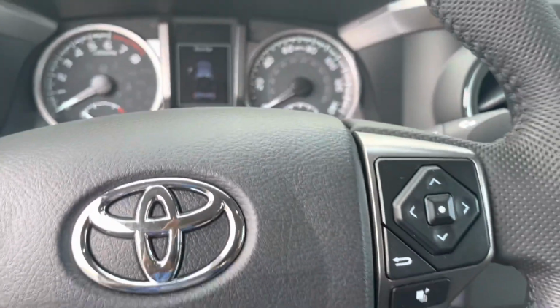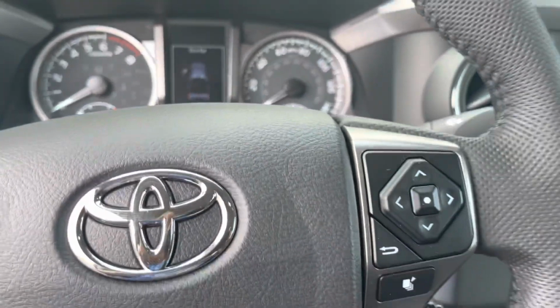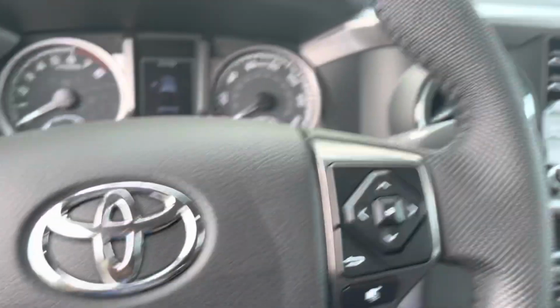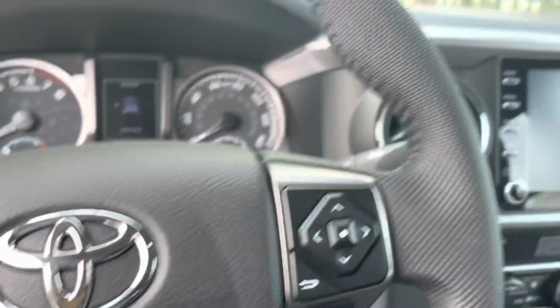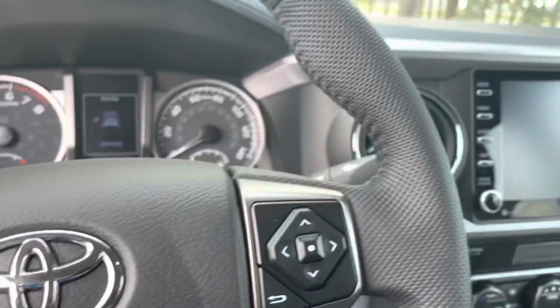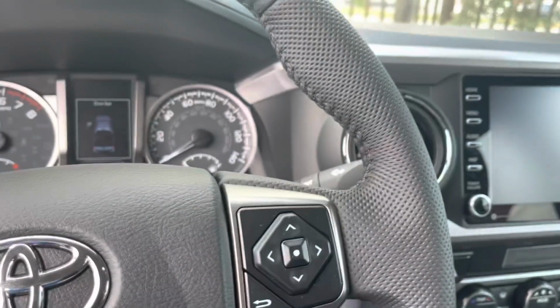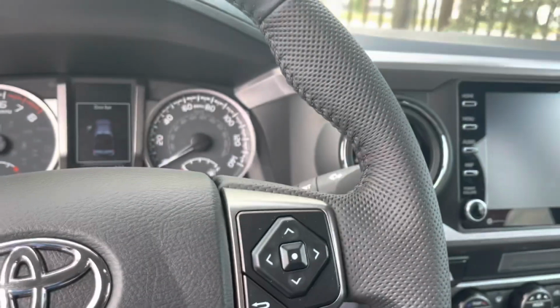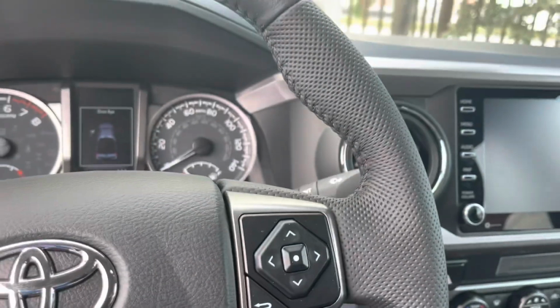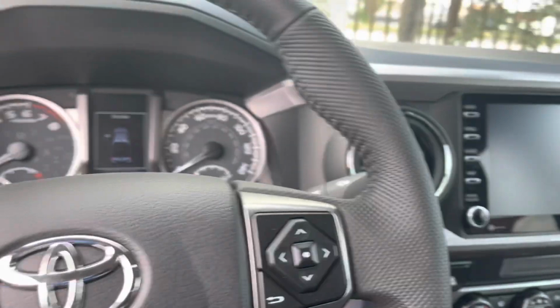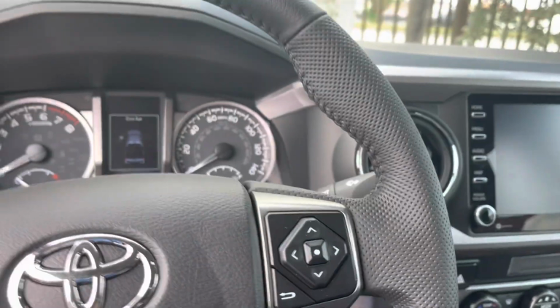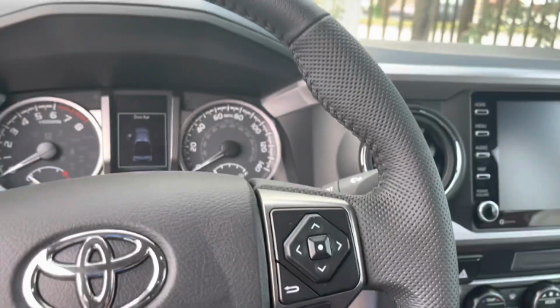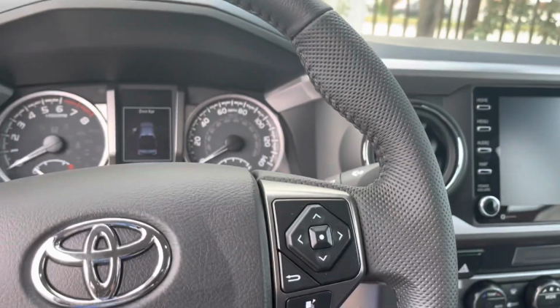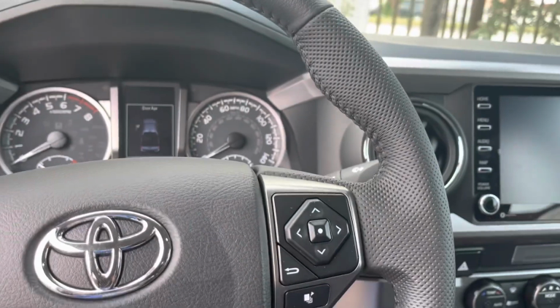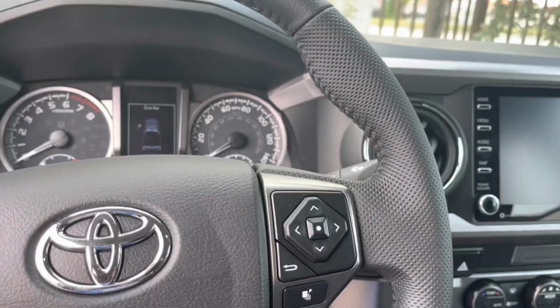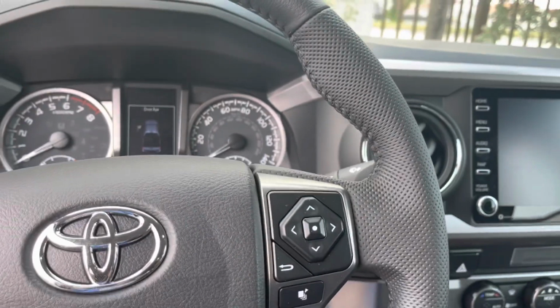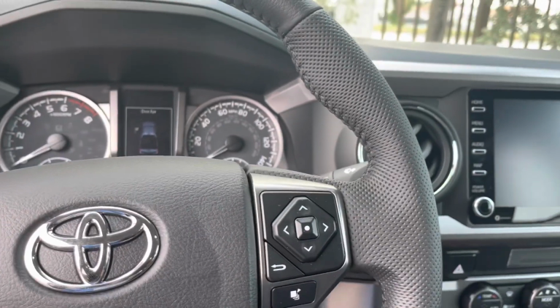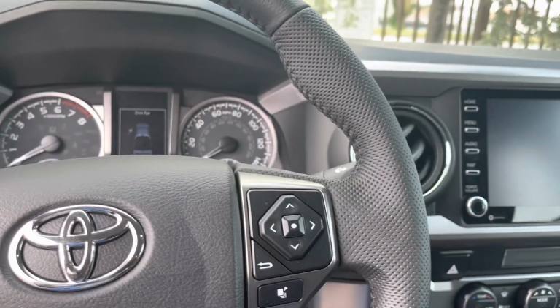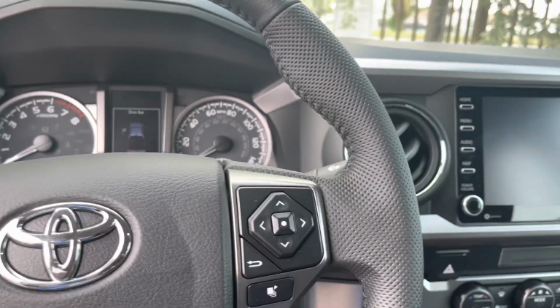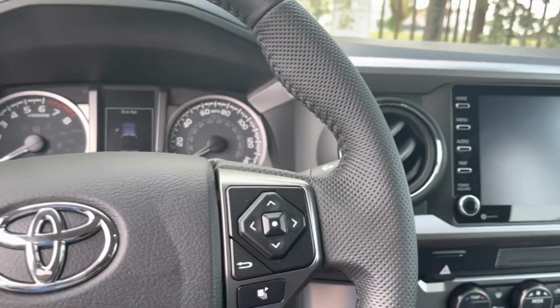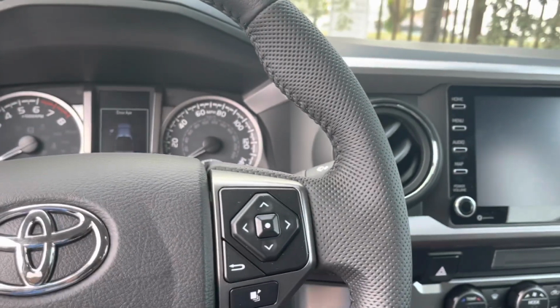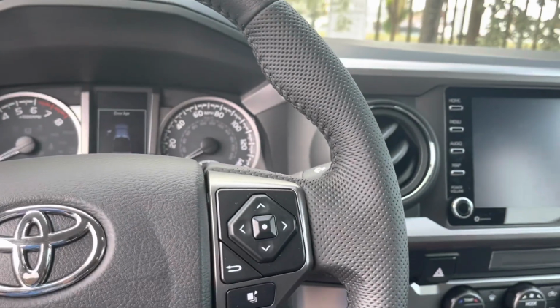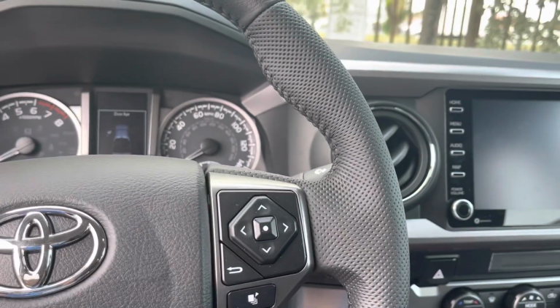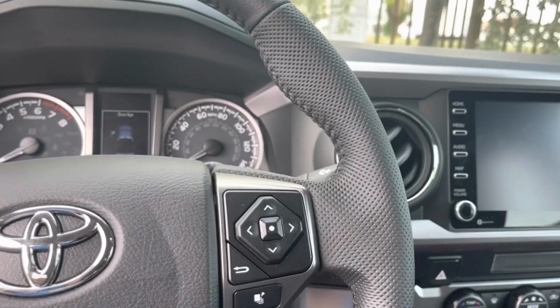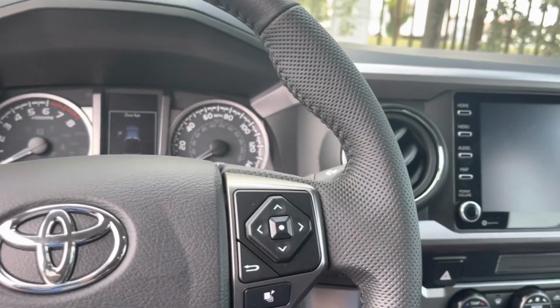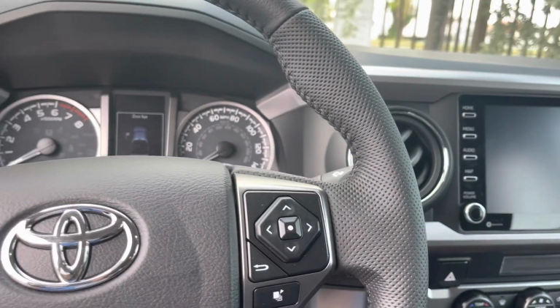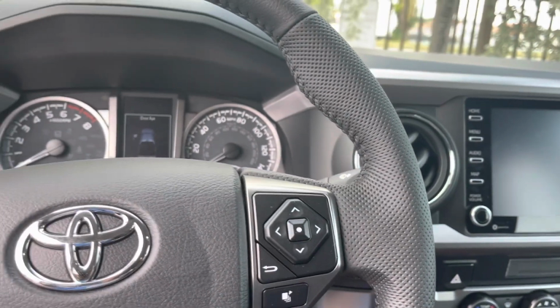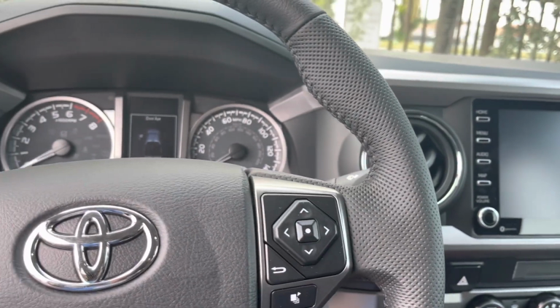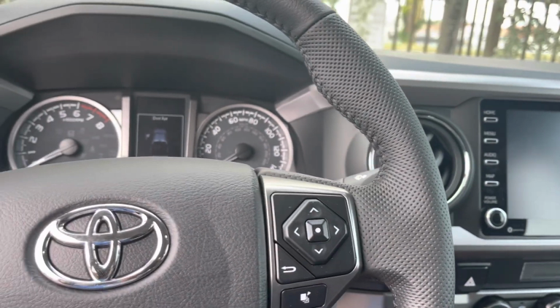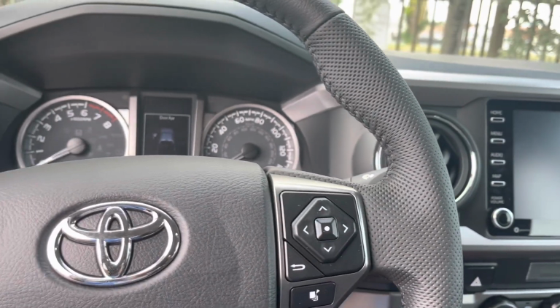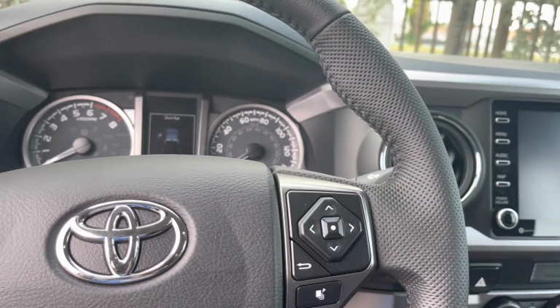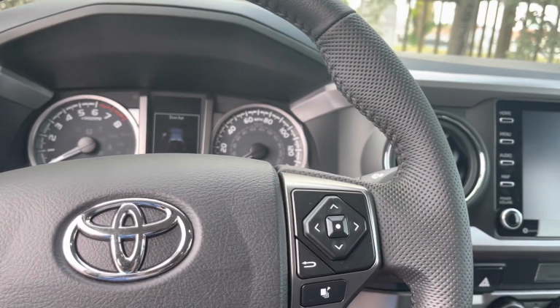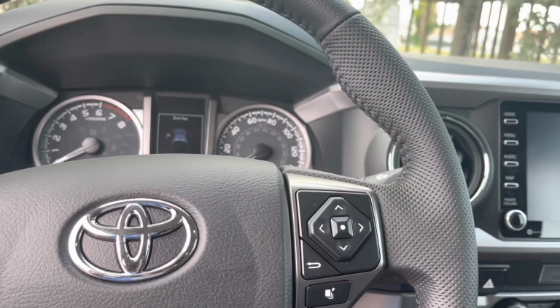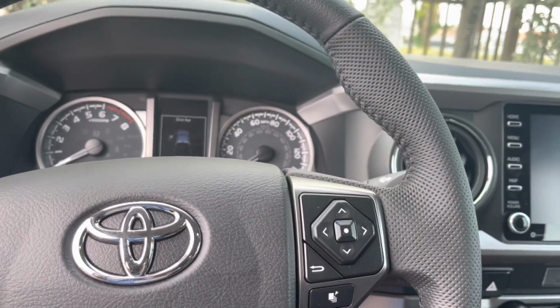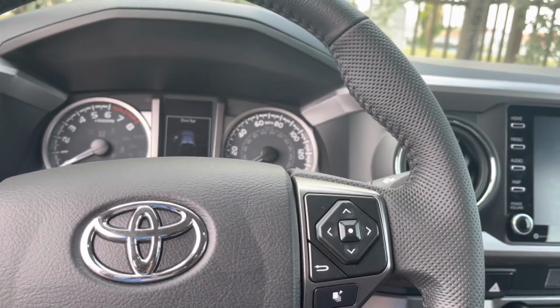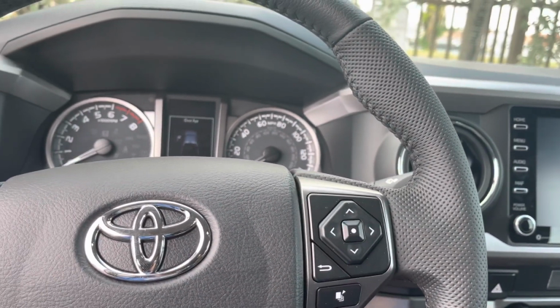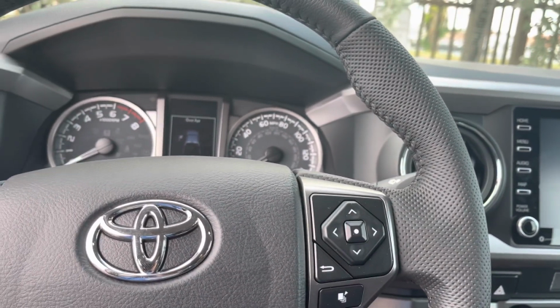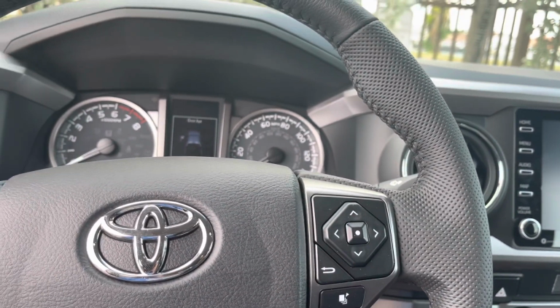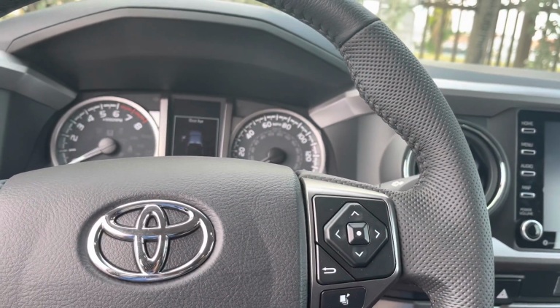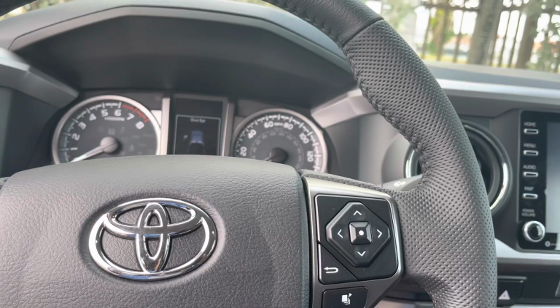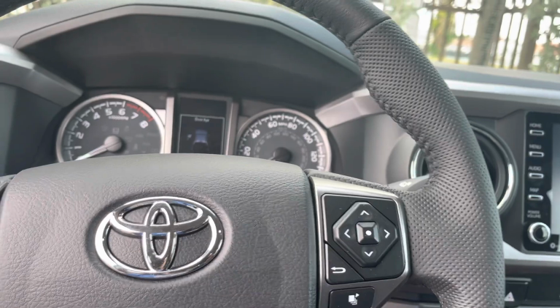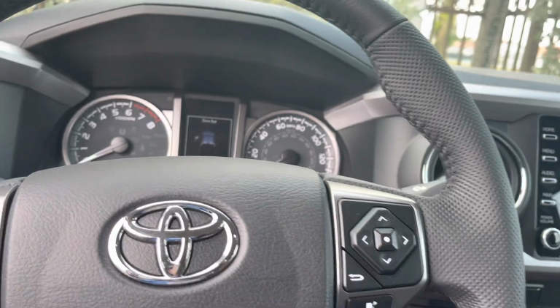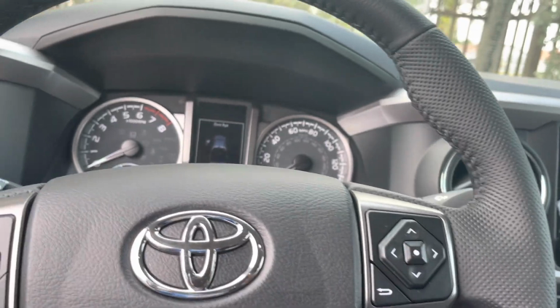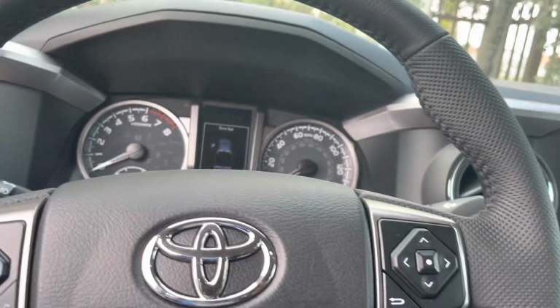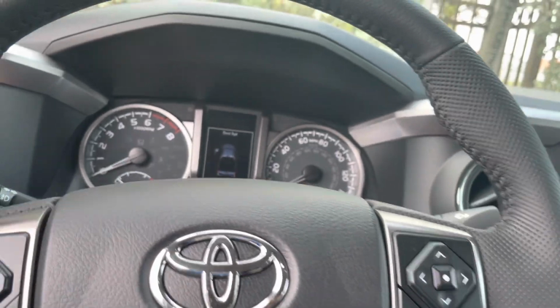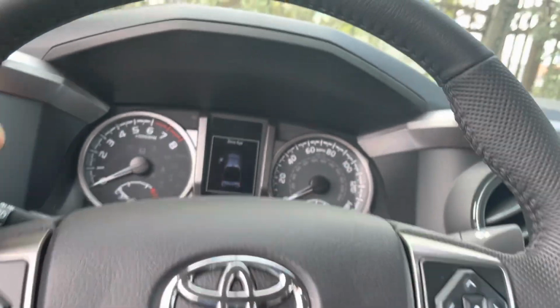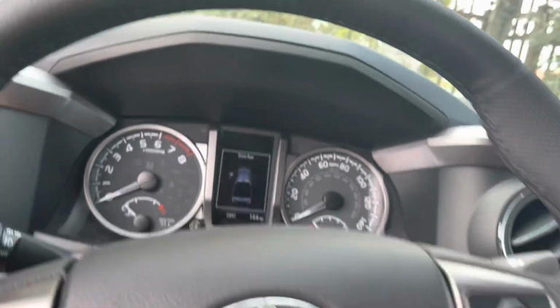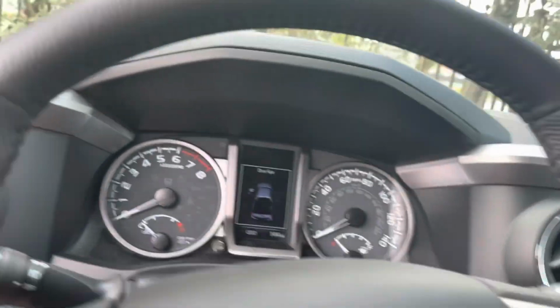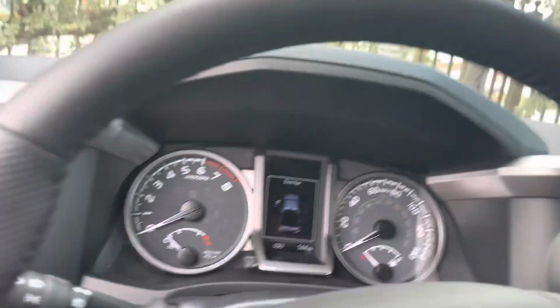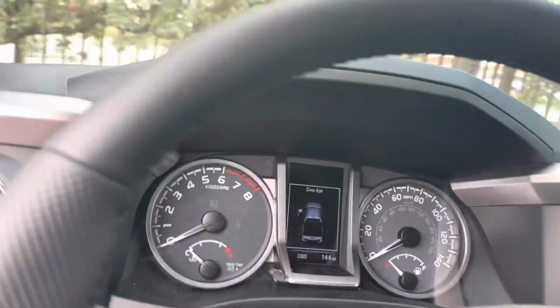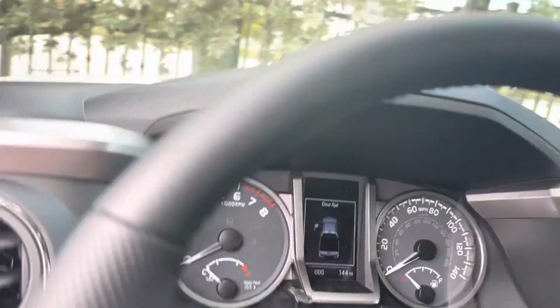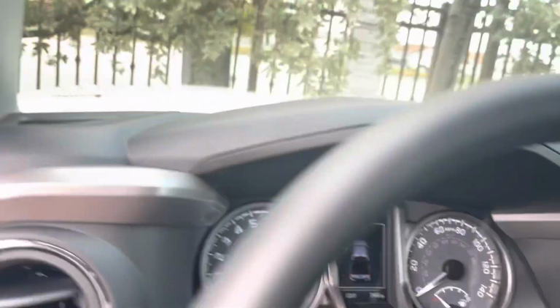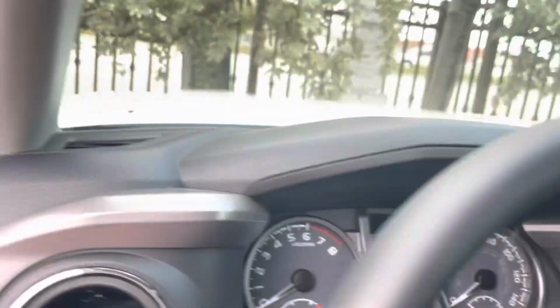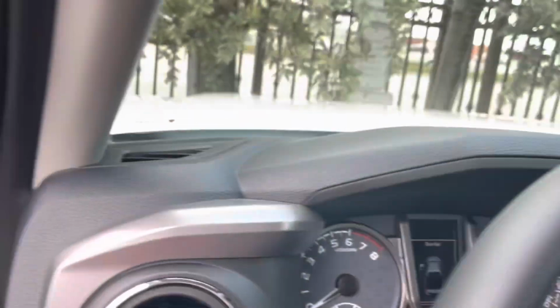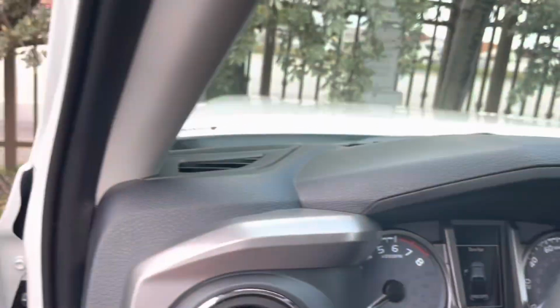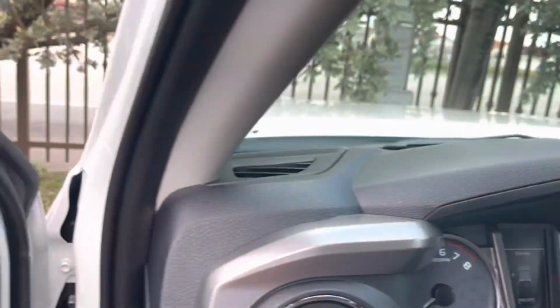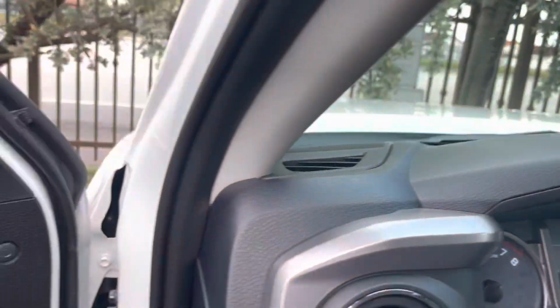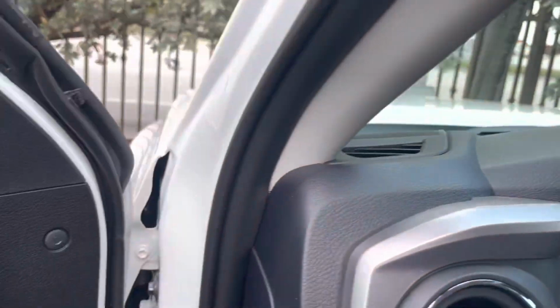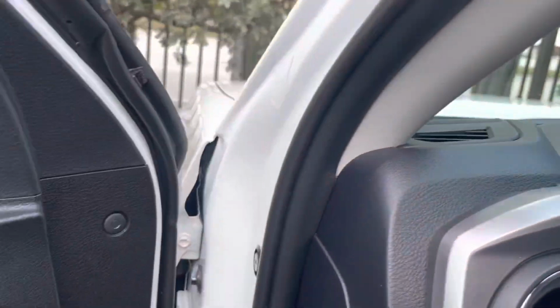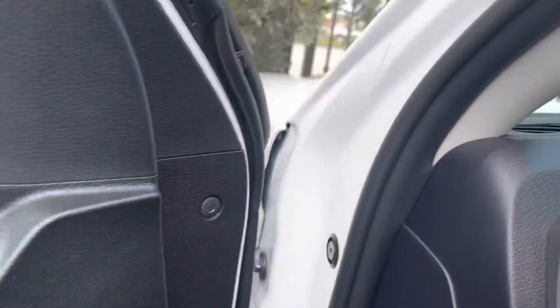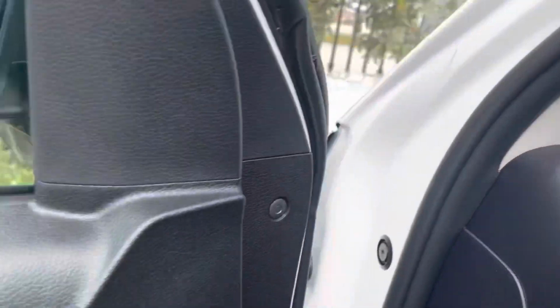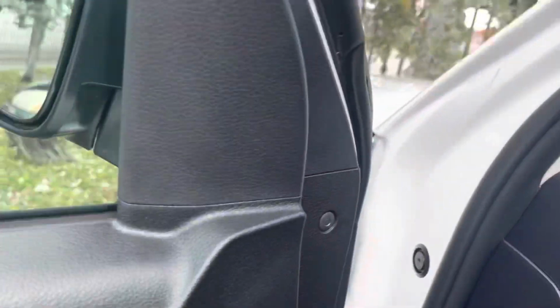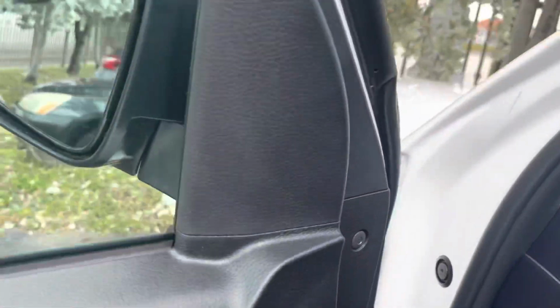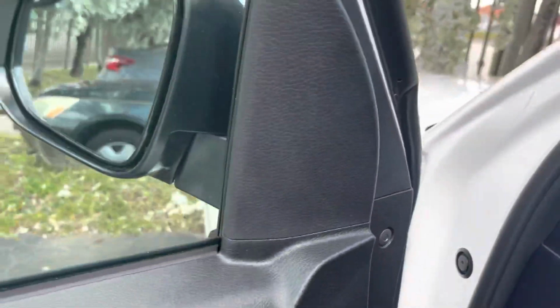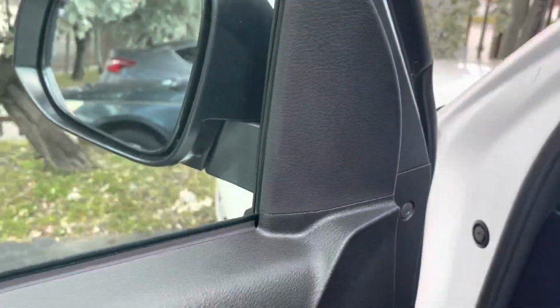That way, if you can remote start your car, it keeps your heater on or your AC on, depending where you live. I'm gonna get ready to get off the vehicle.